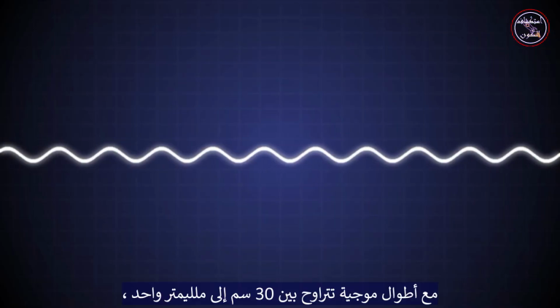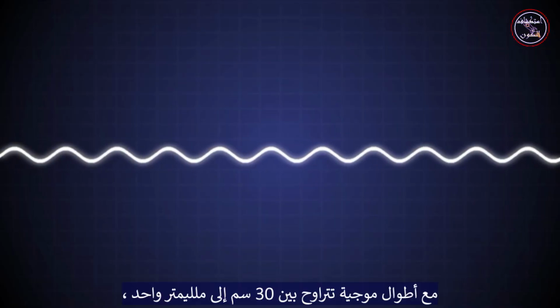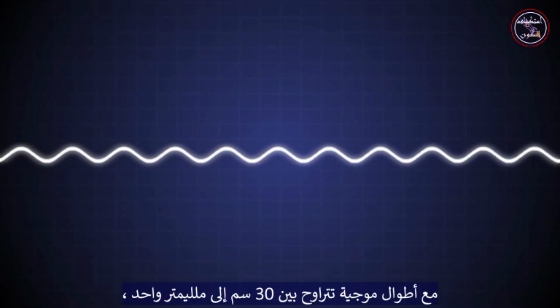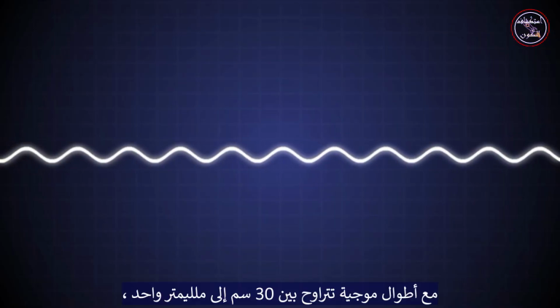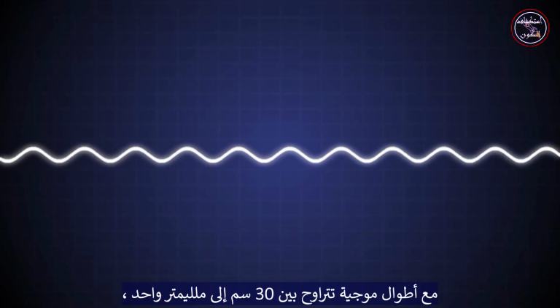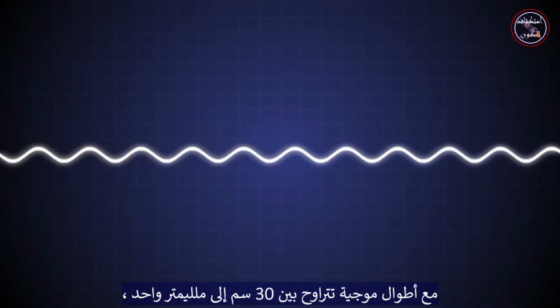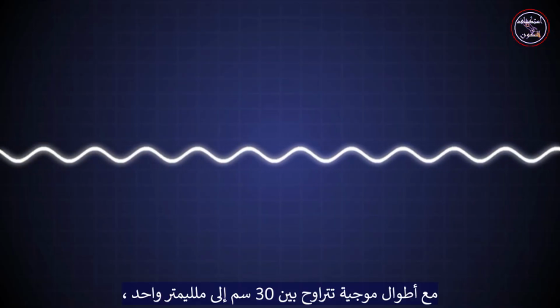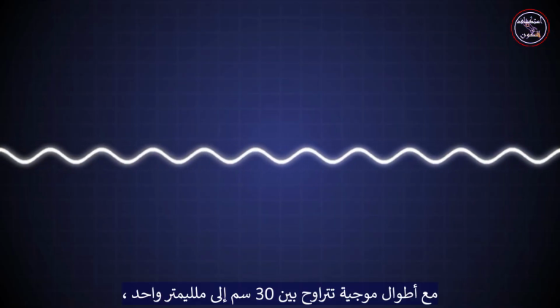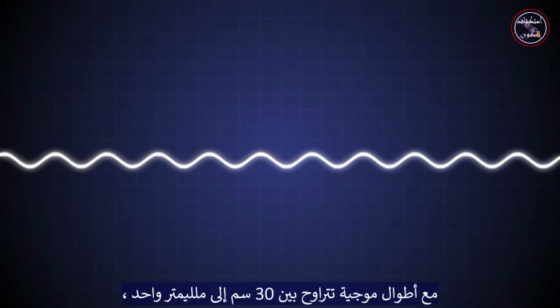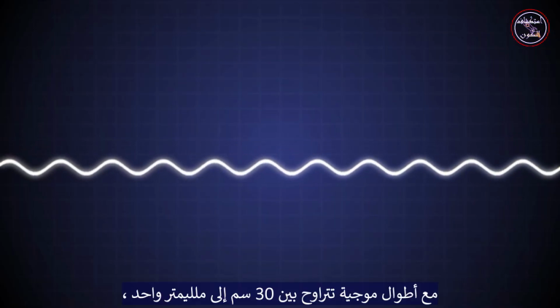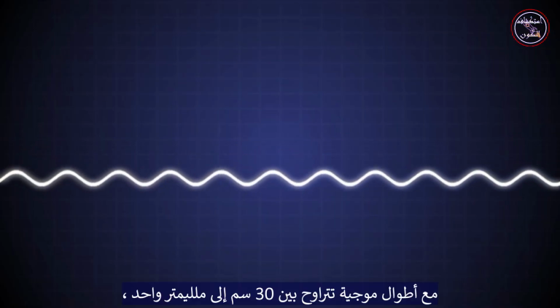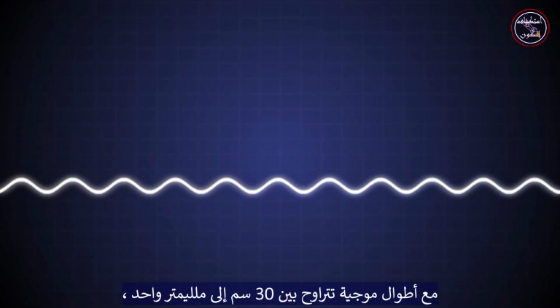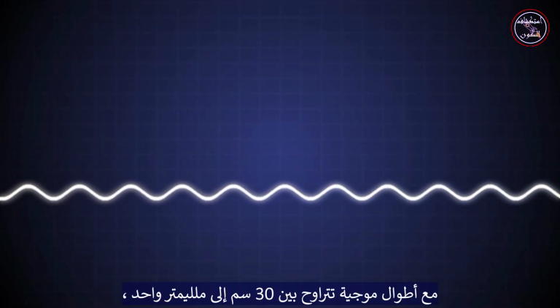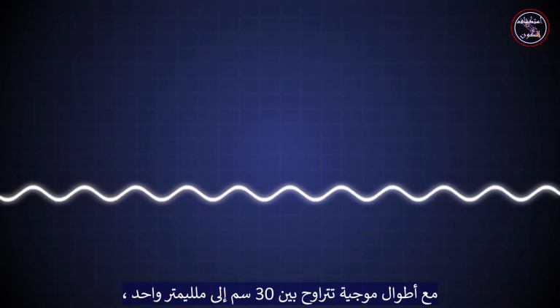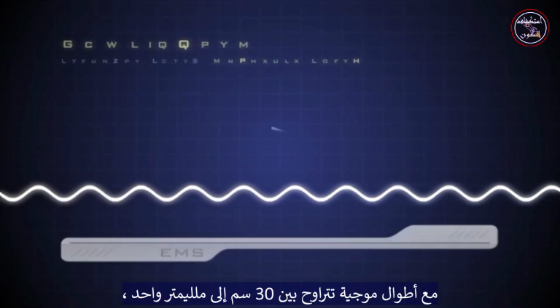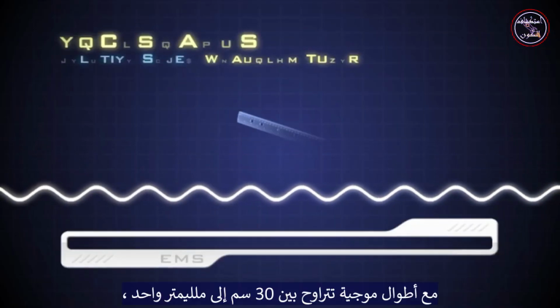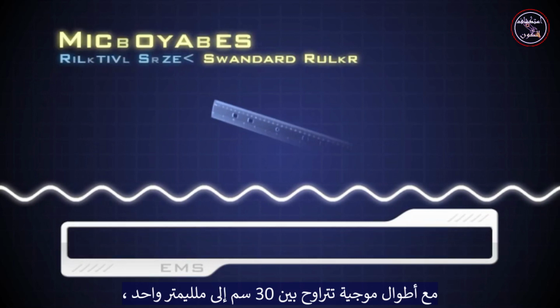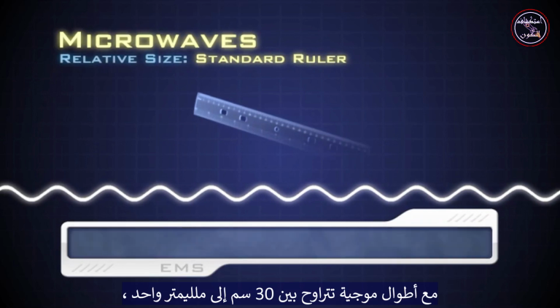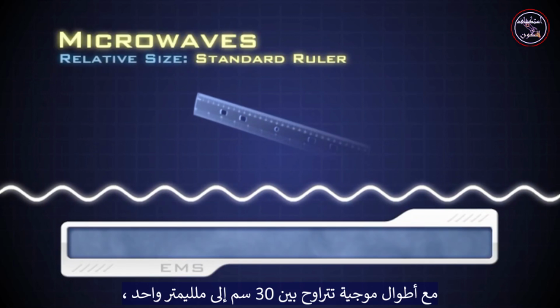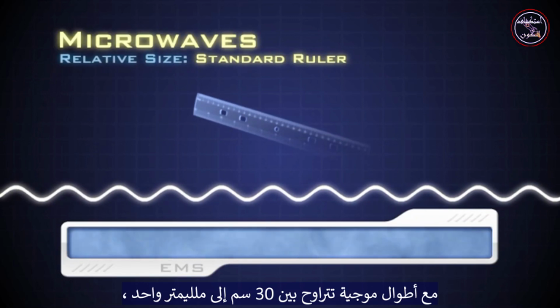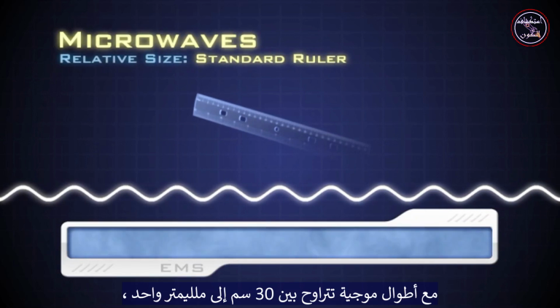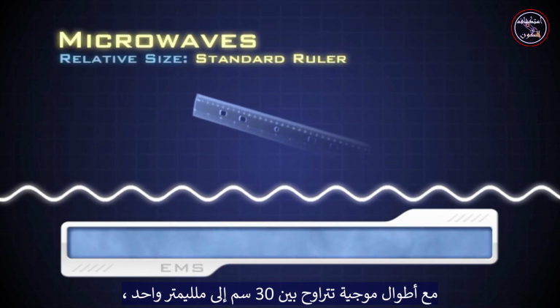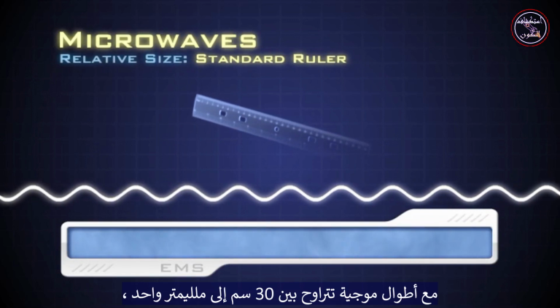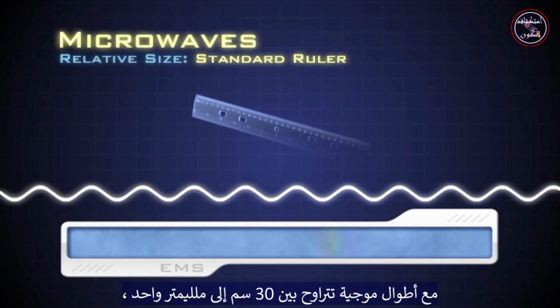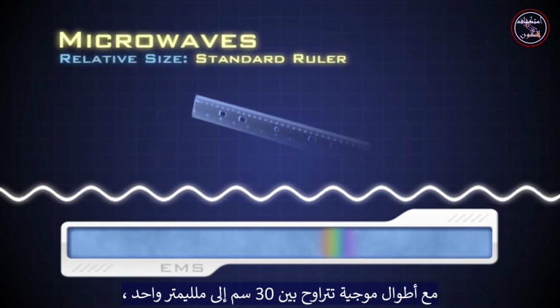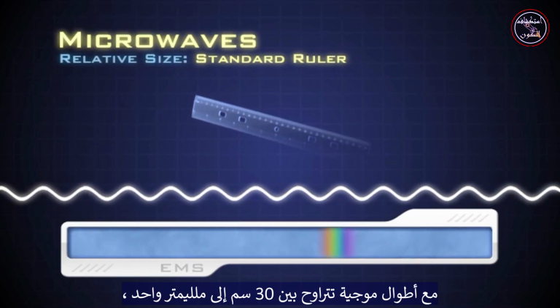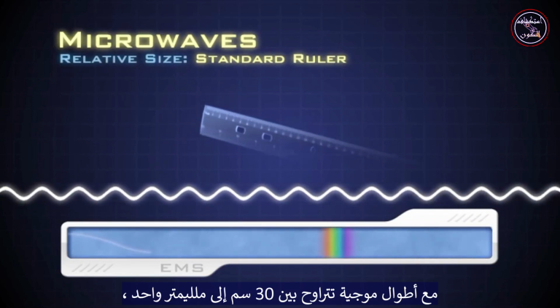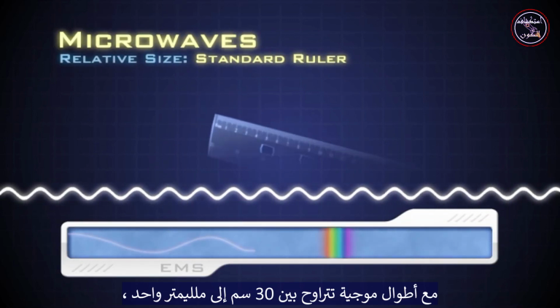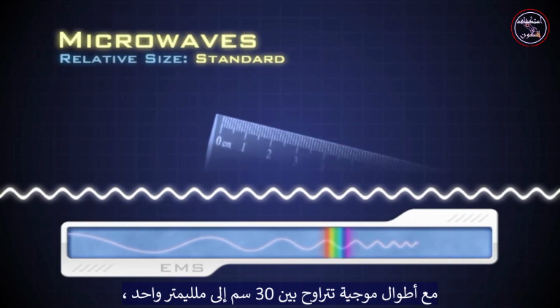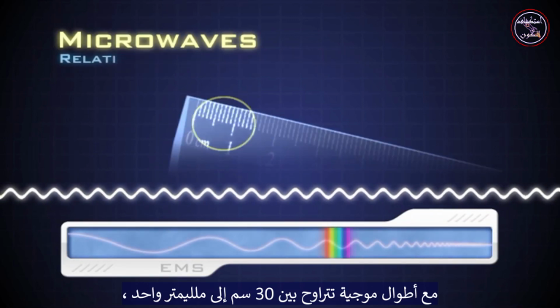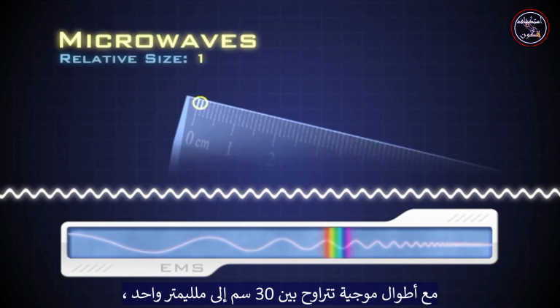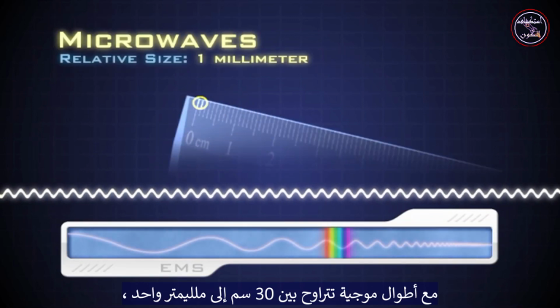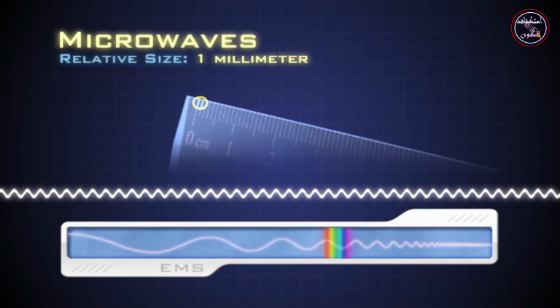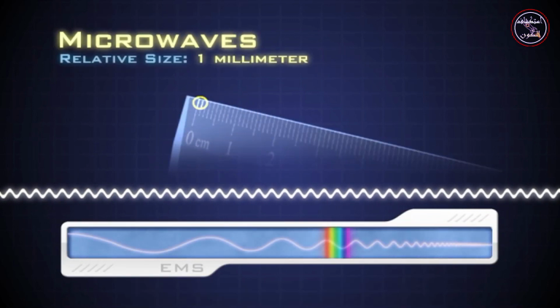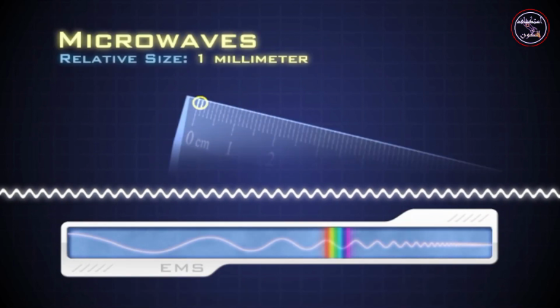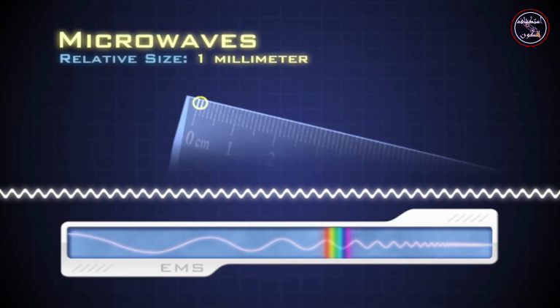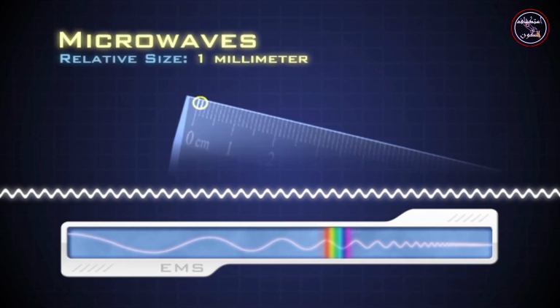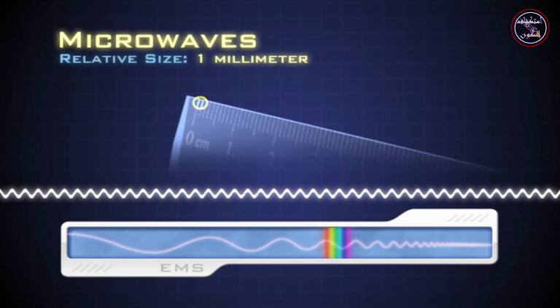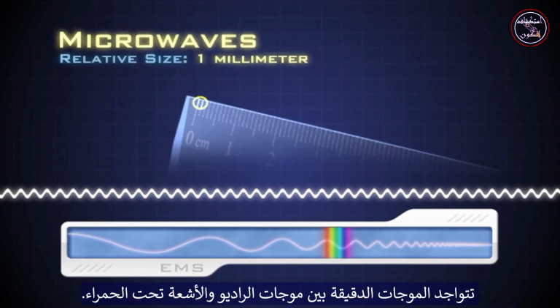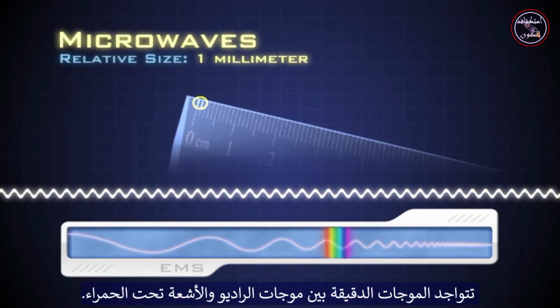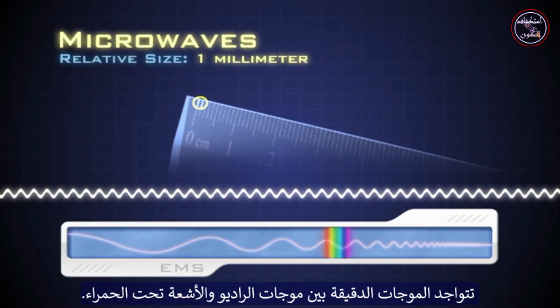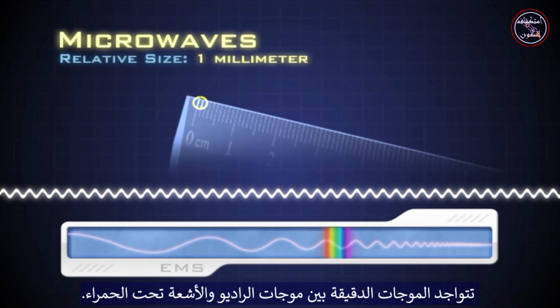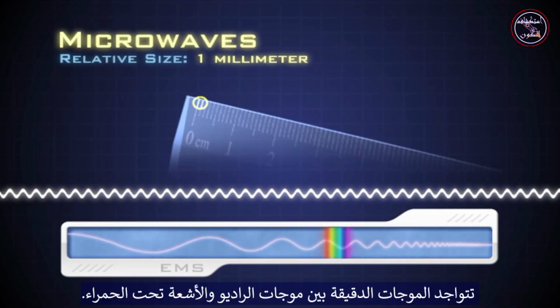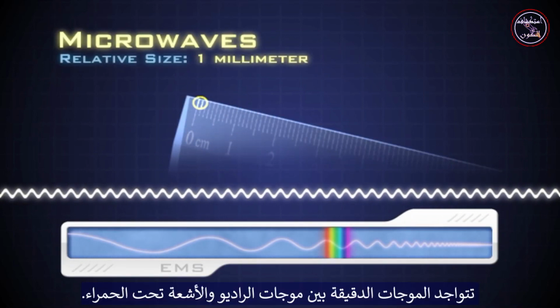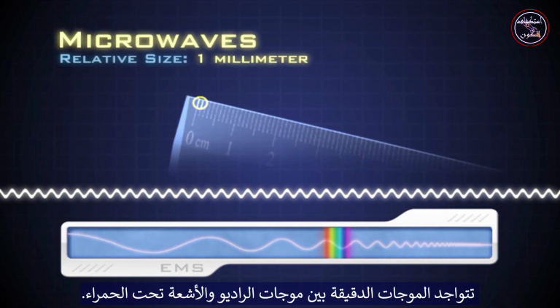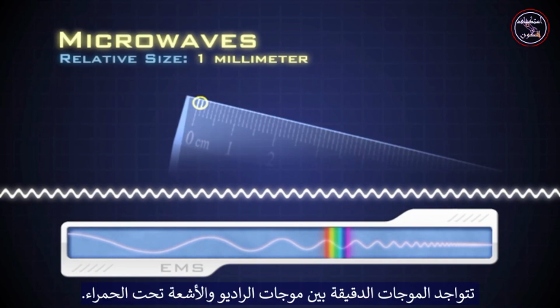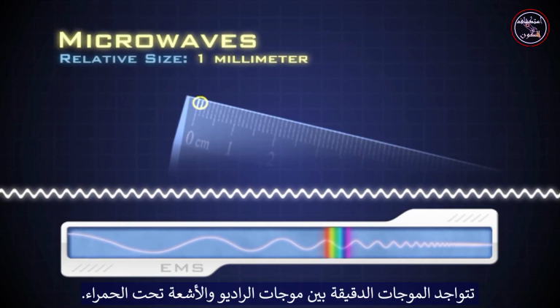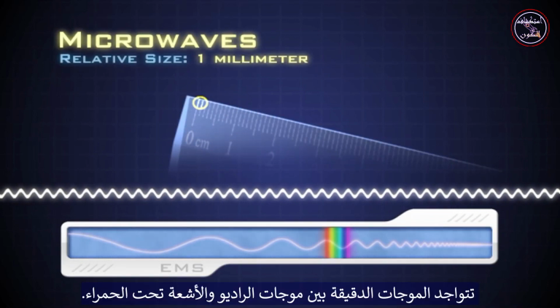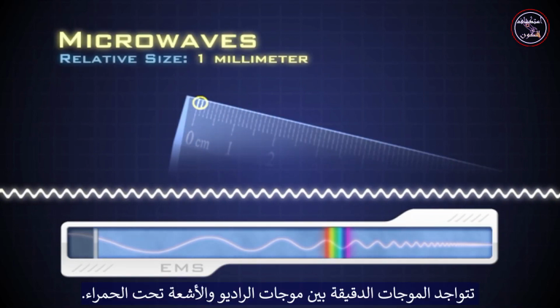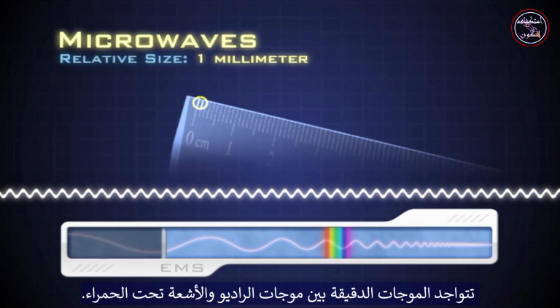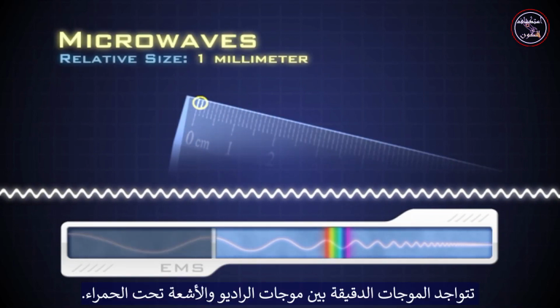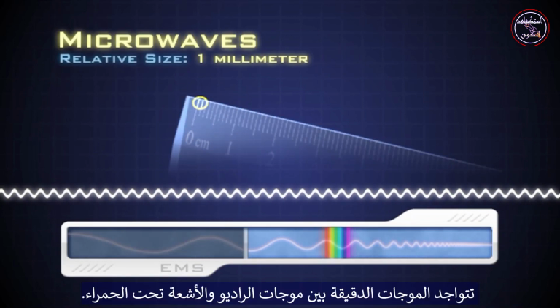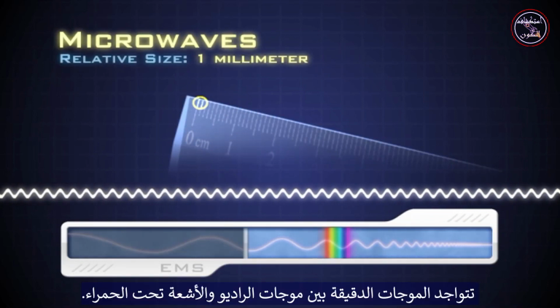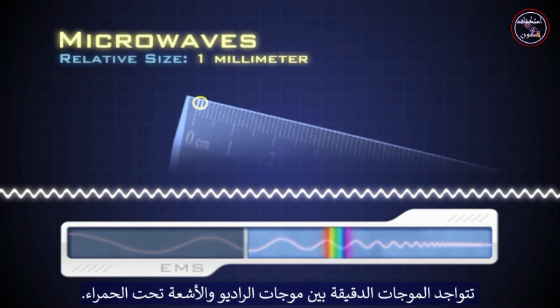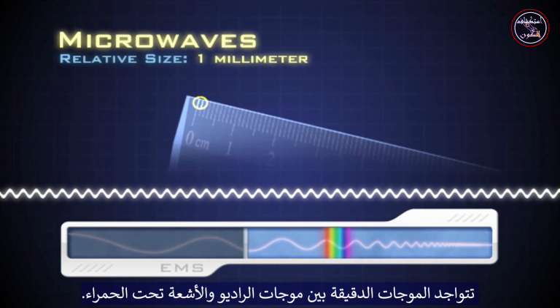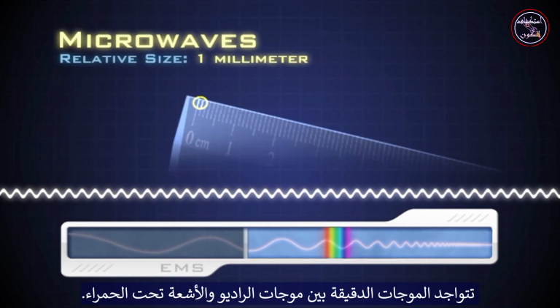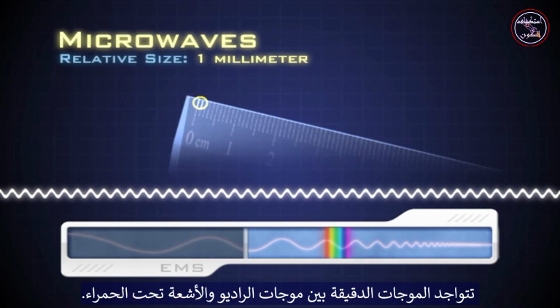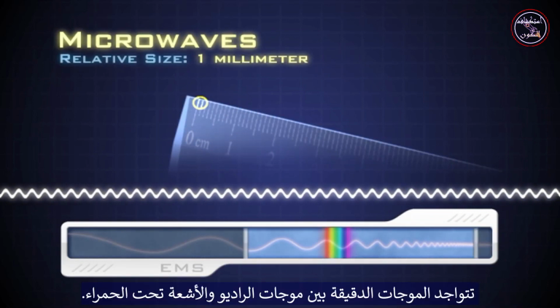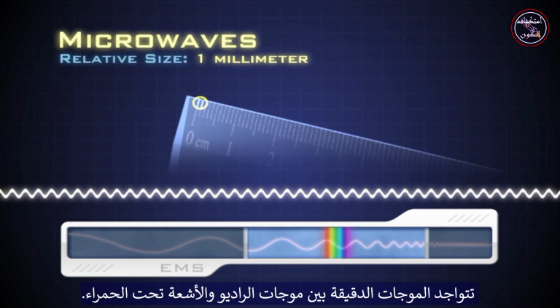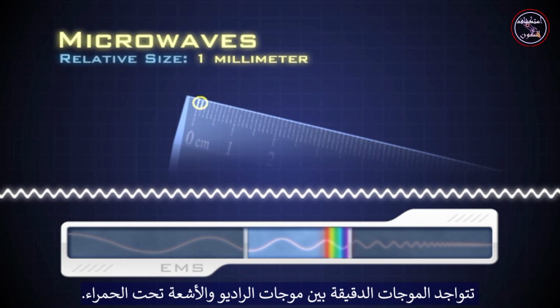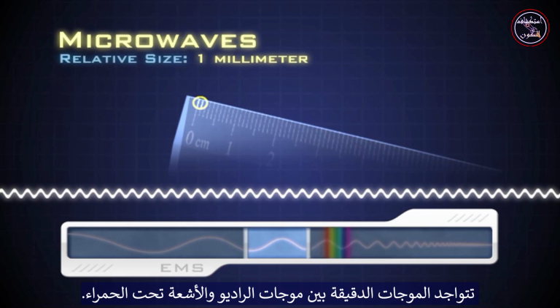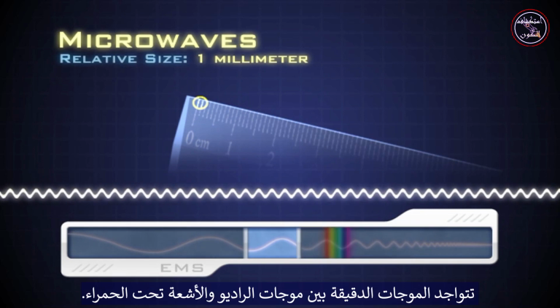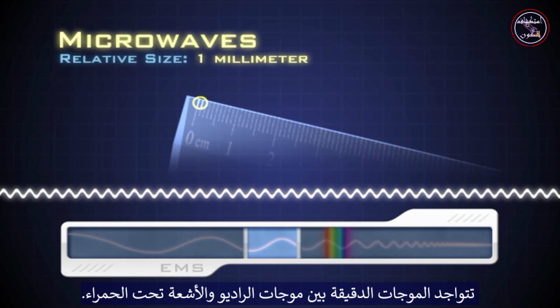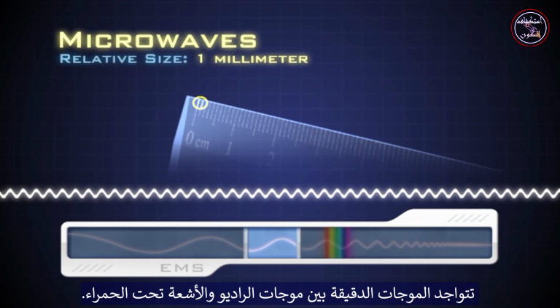With wavelengths ranging from 30 cm down to 1 mm, microwaves fall between radio waves and infrared.